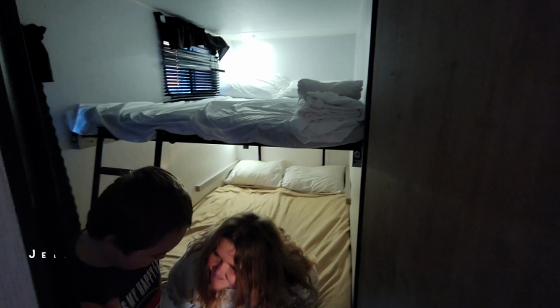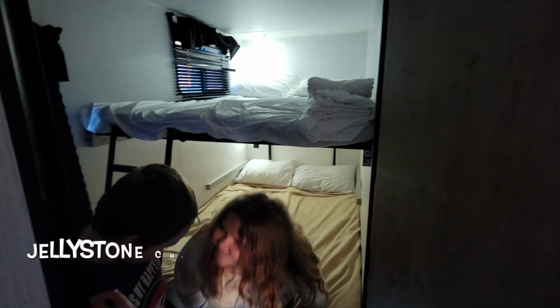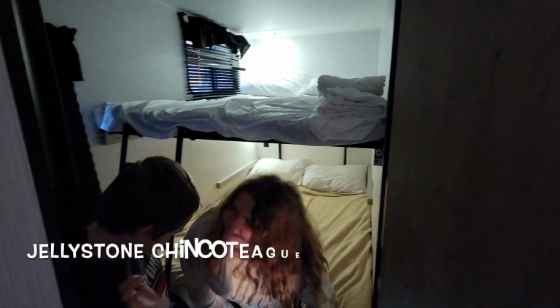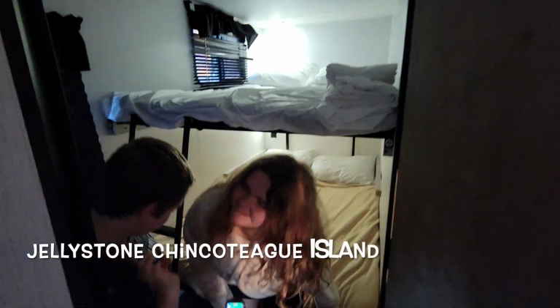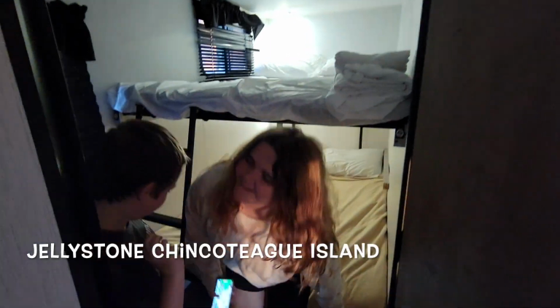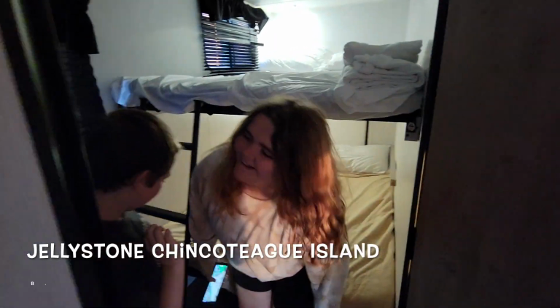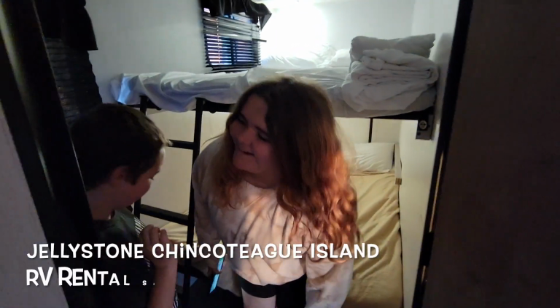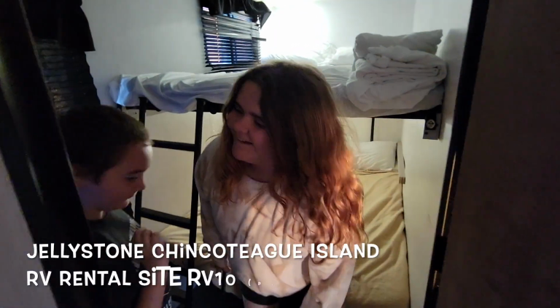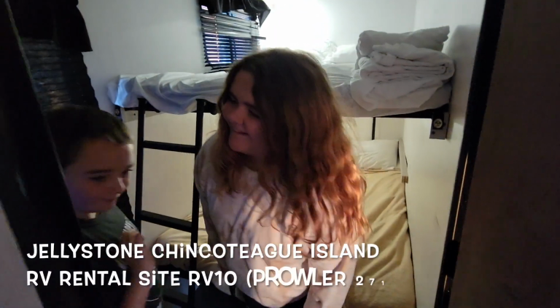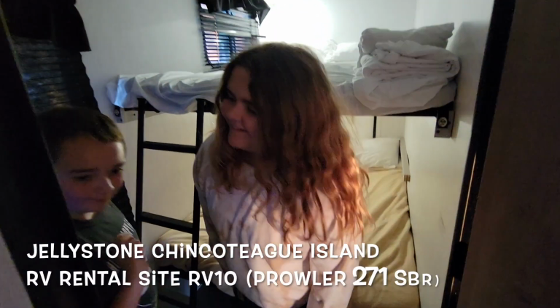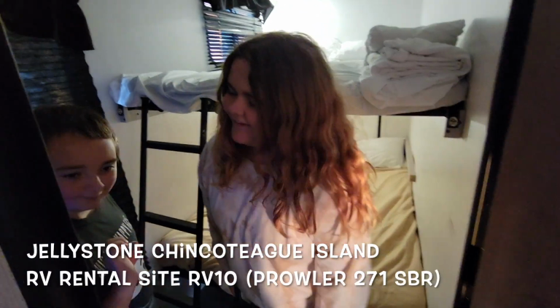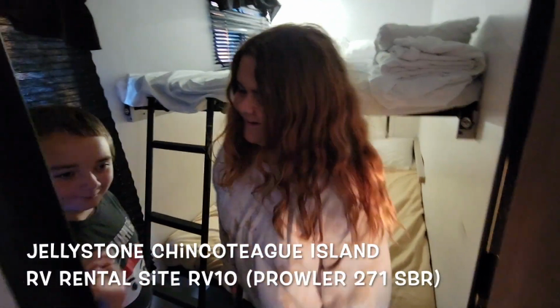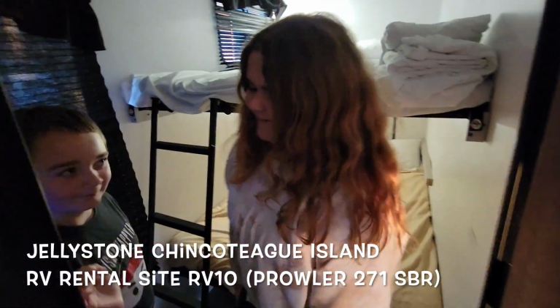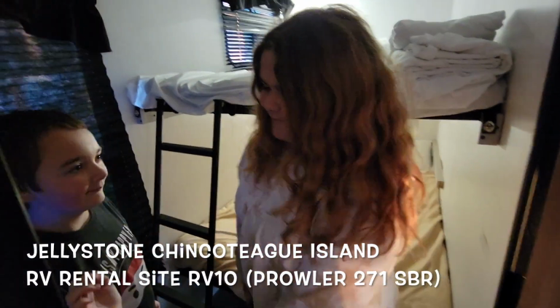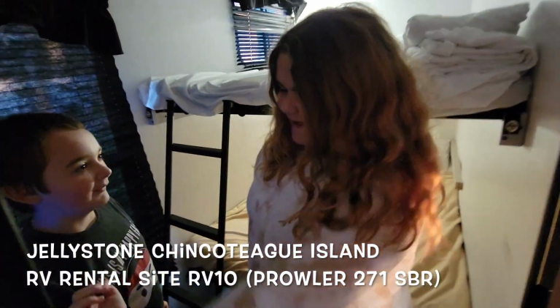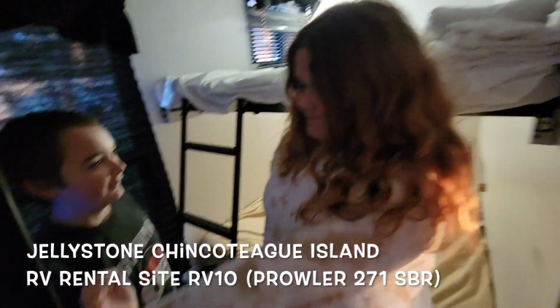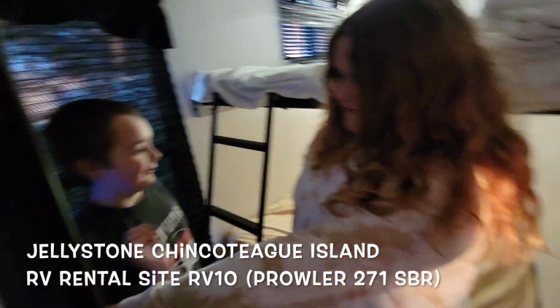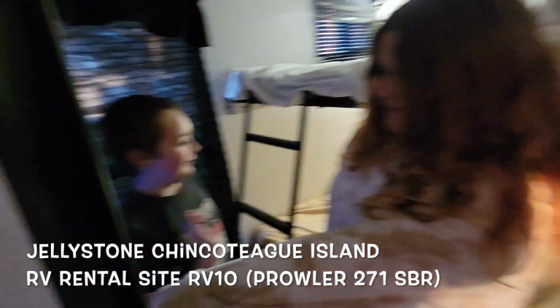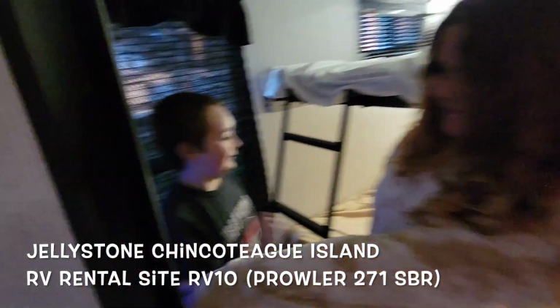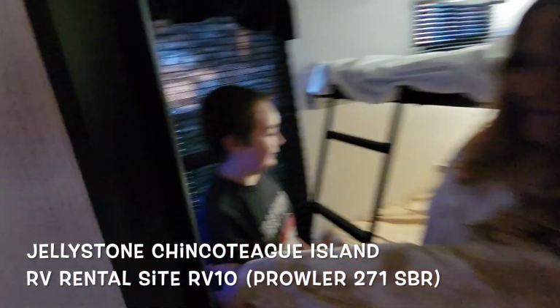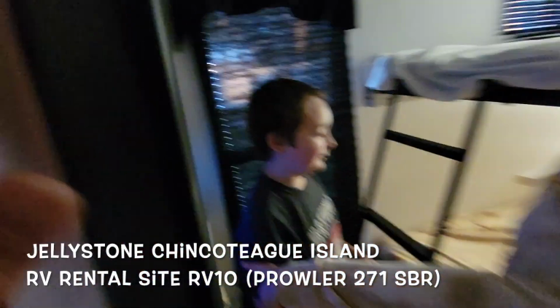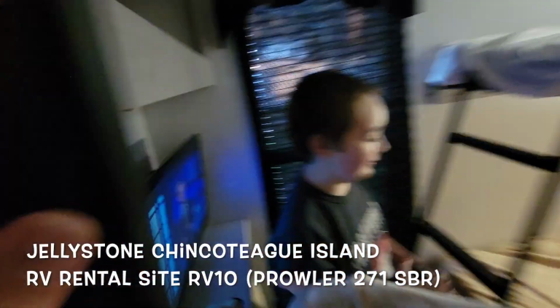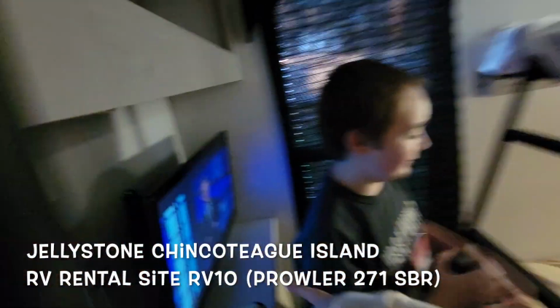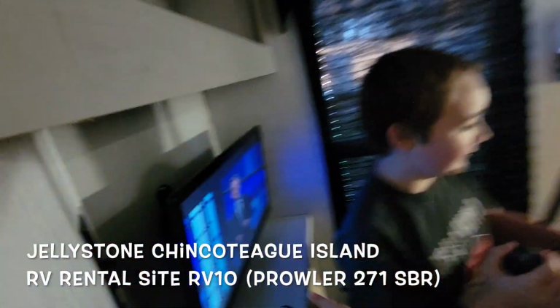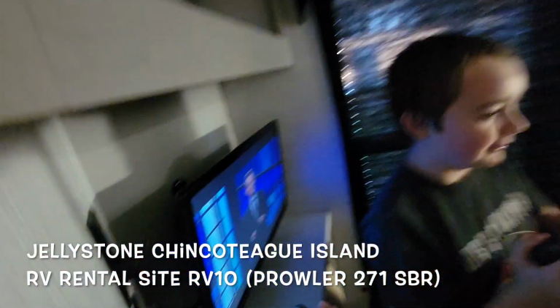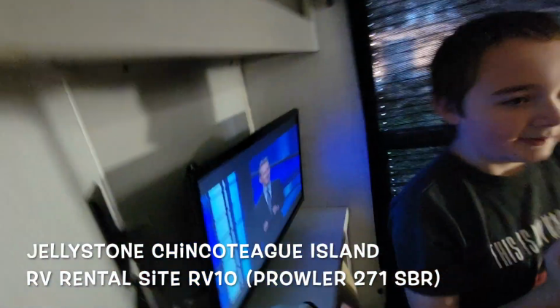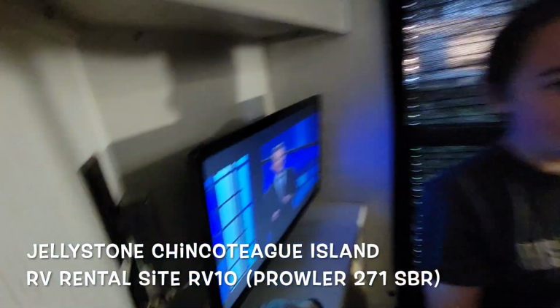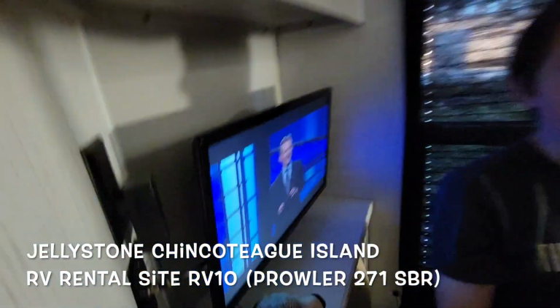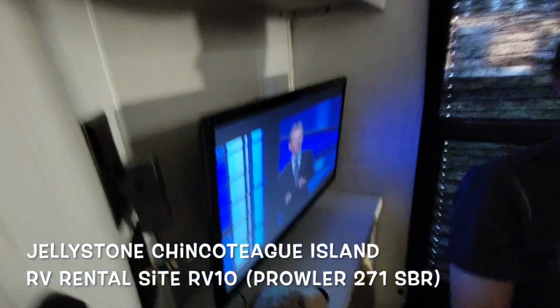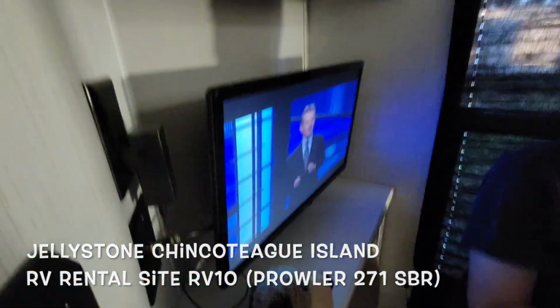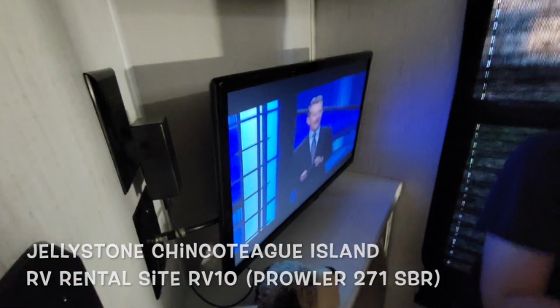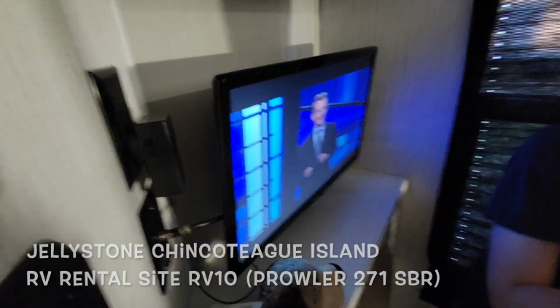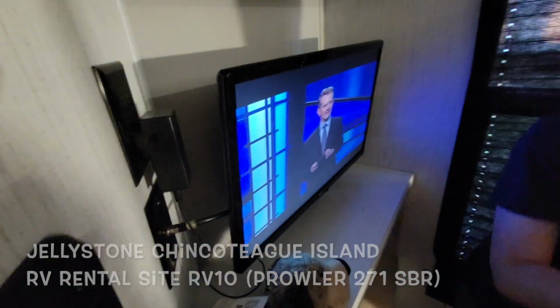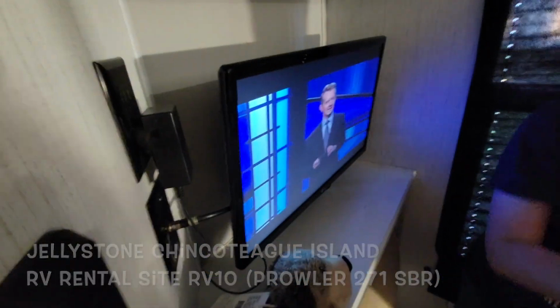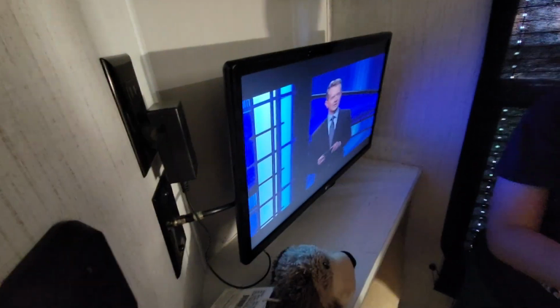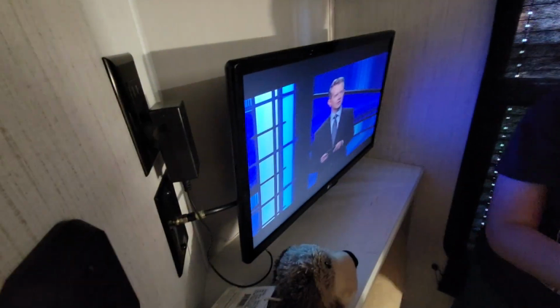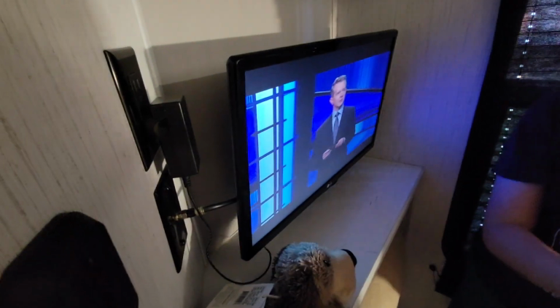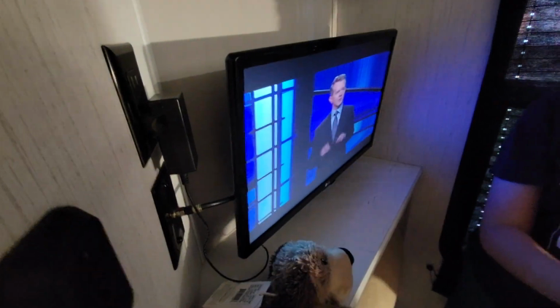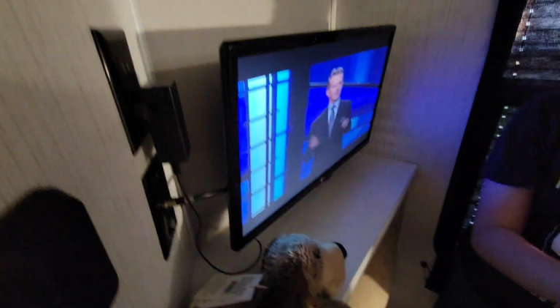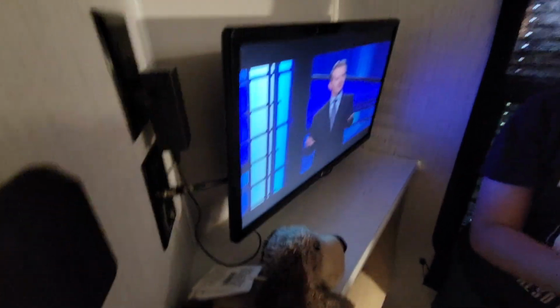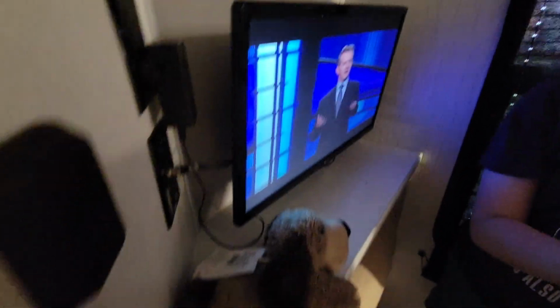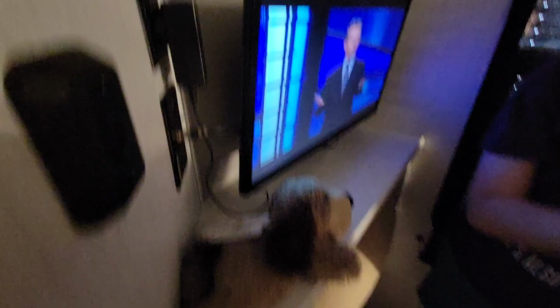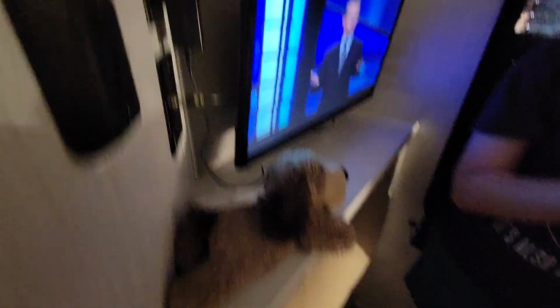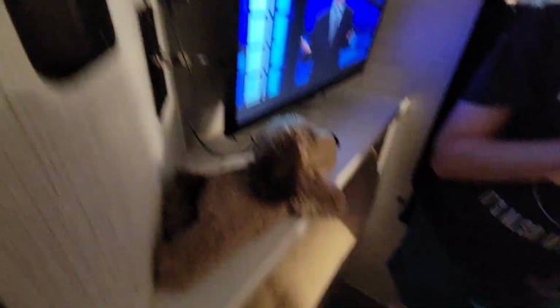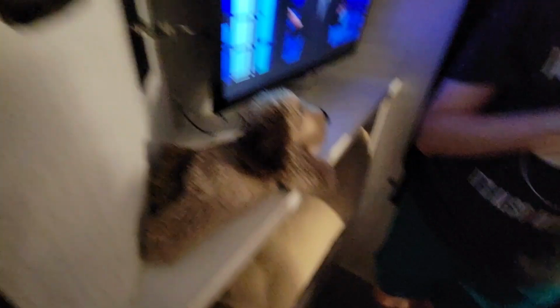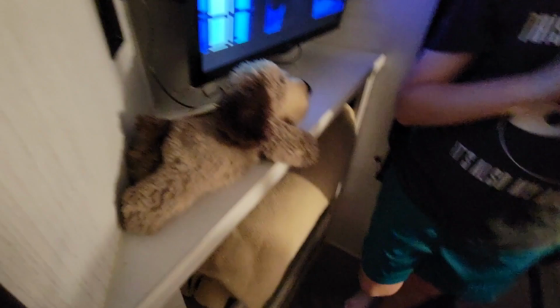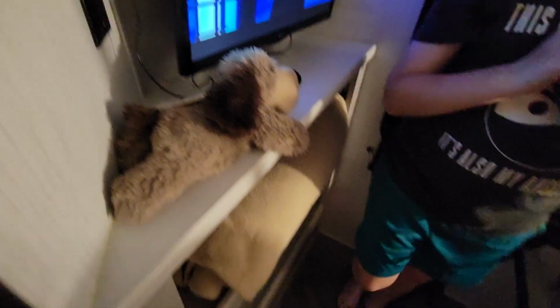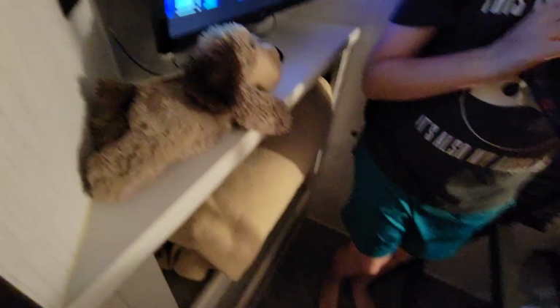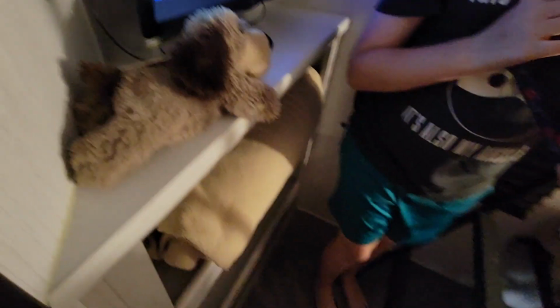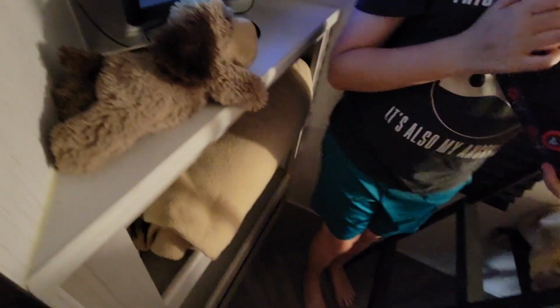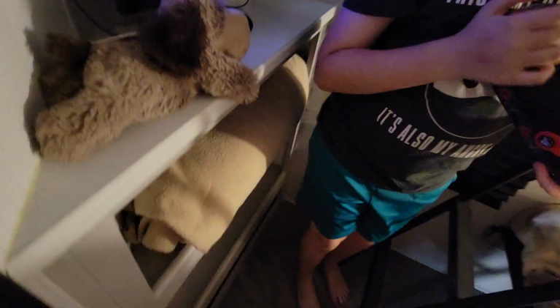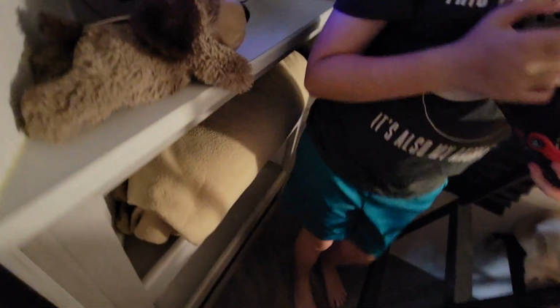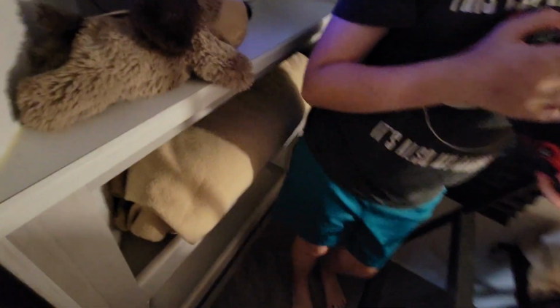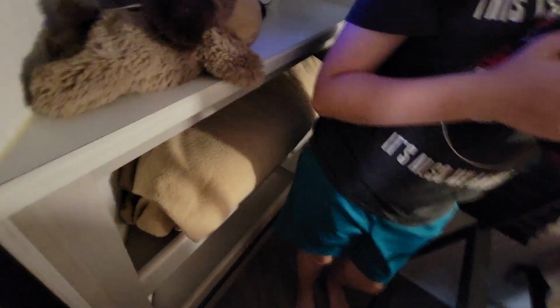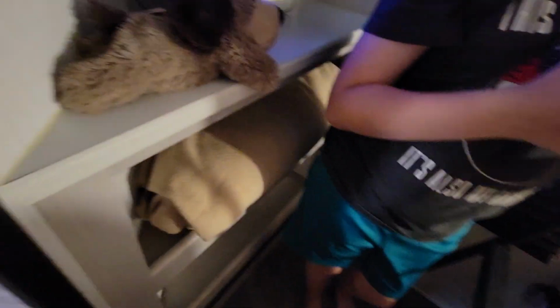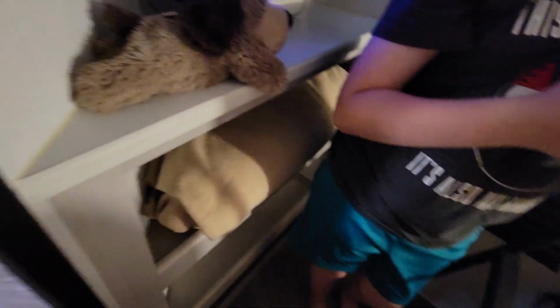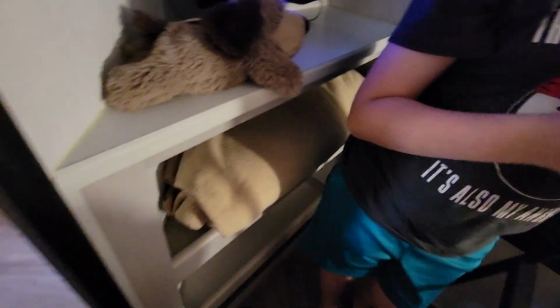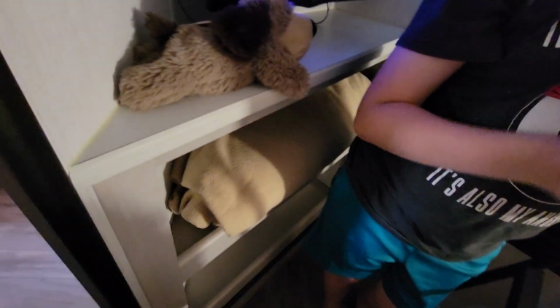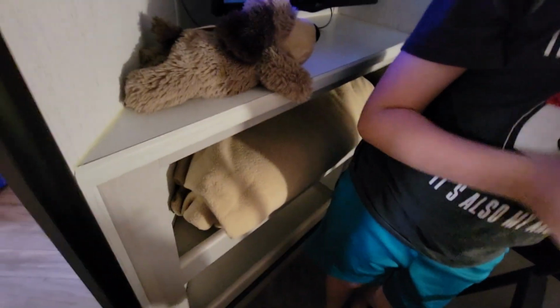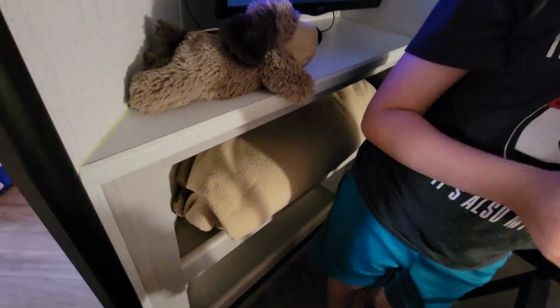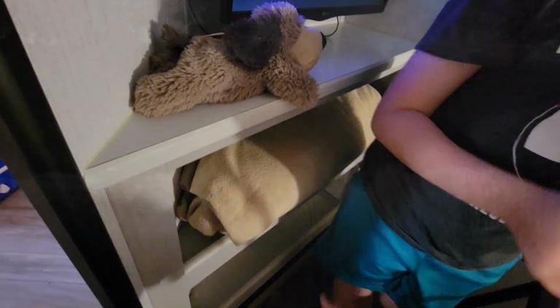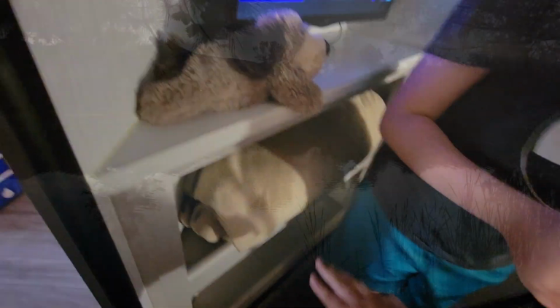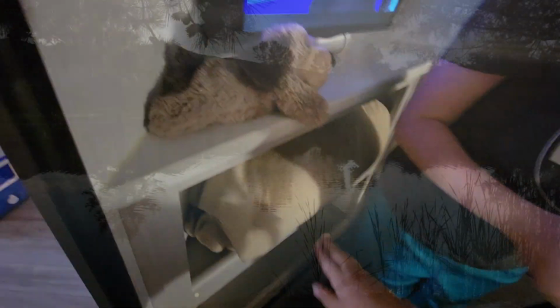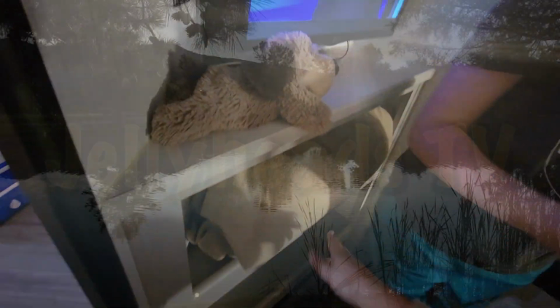So tell us about this room. We have a TV — there is a TV in here. Really great use of space. The beds were already made.